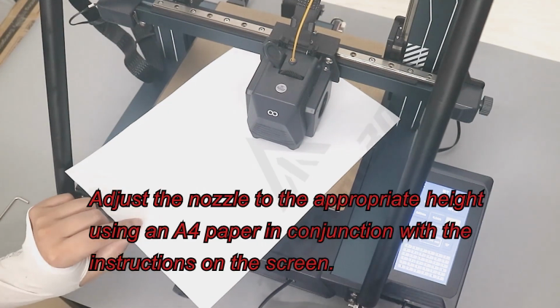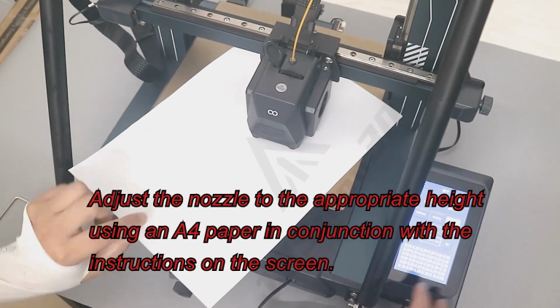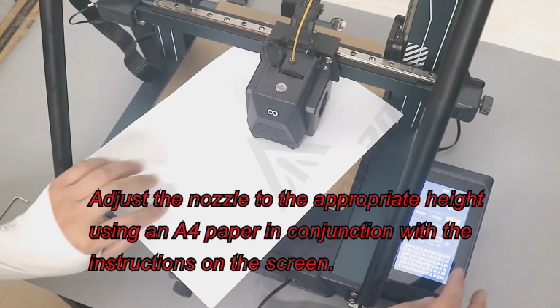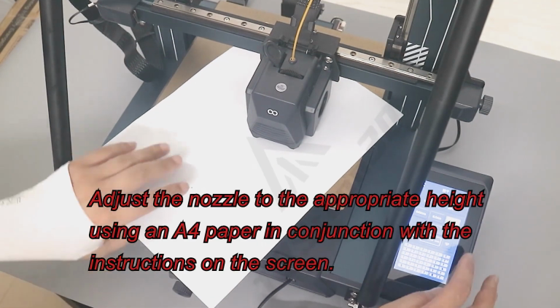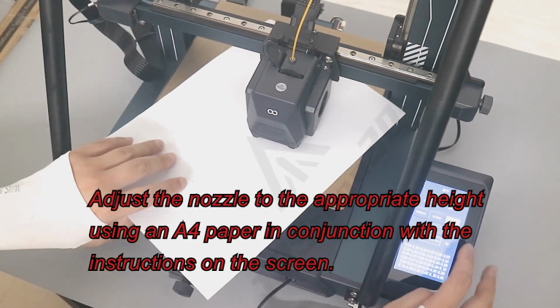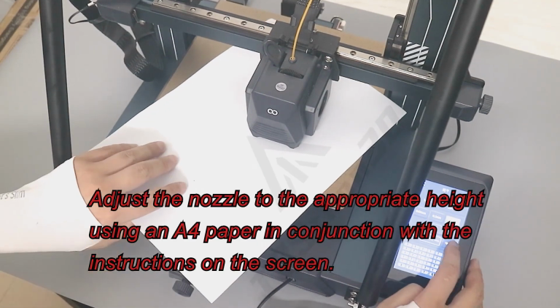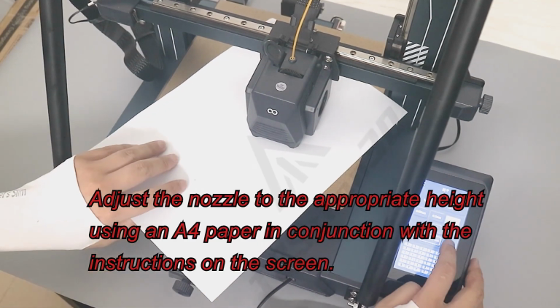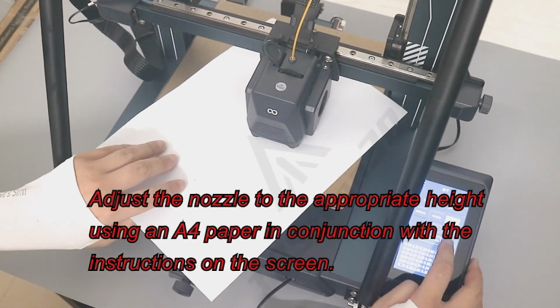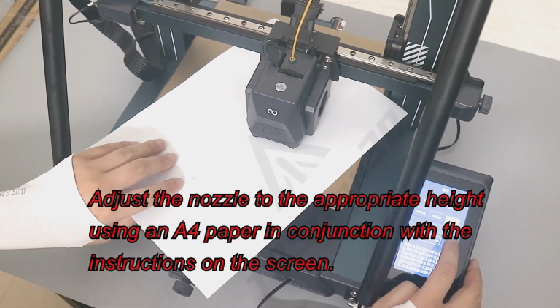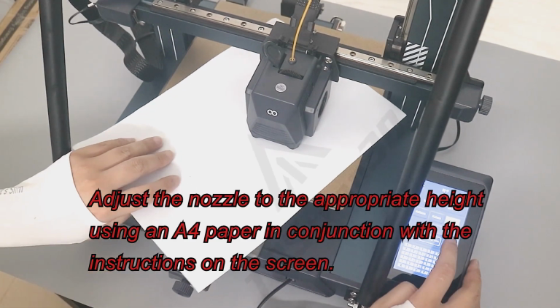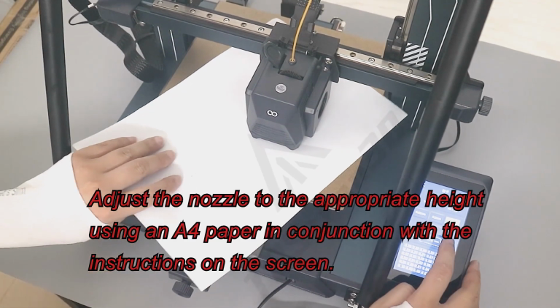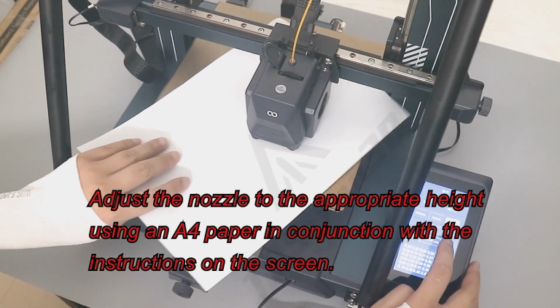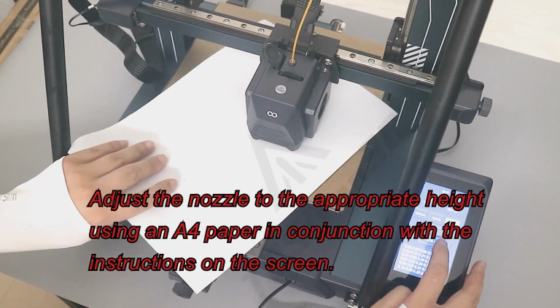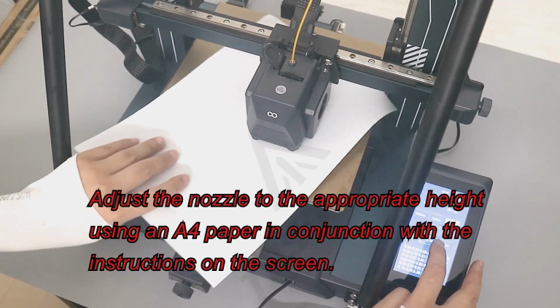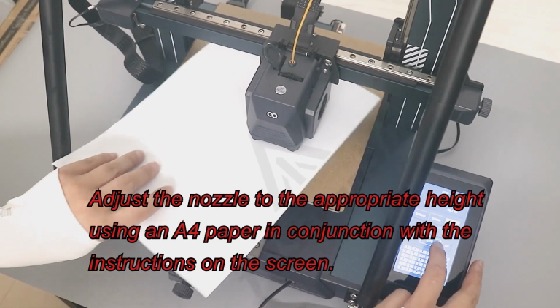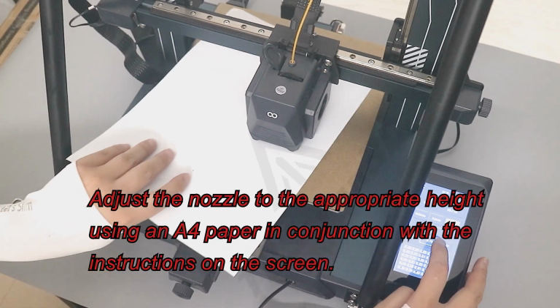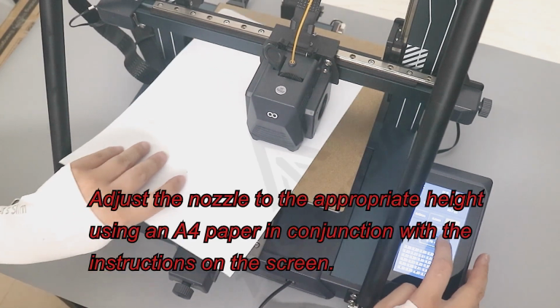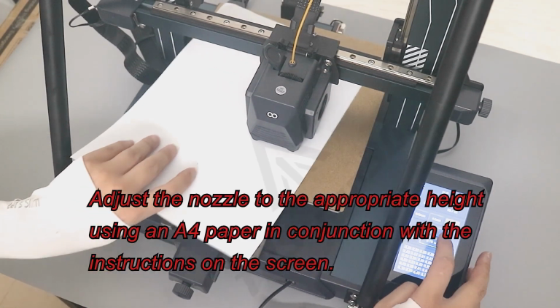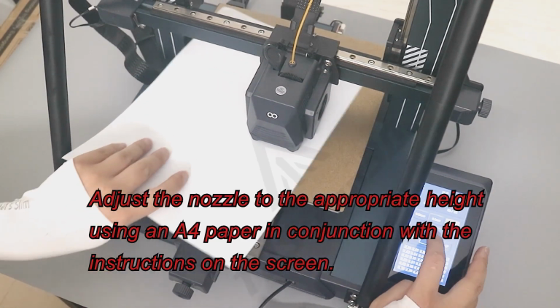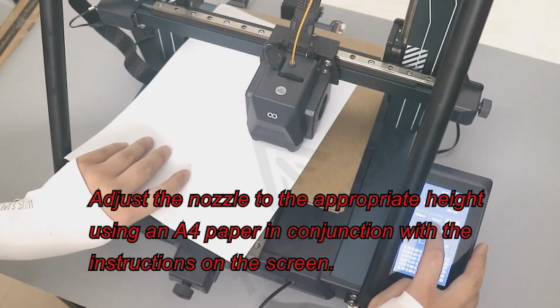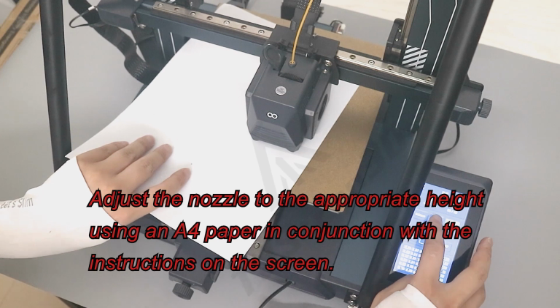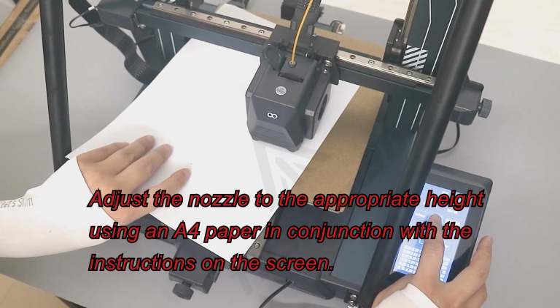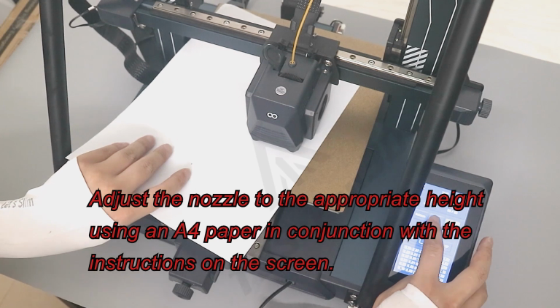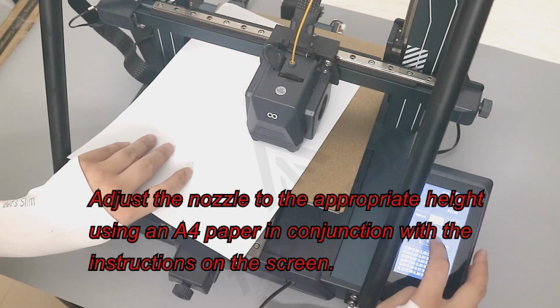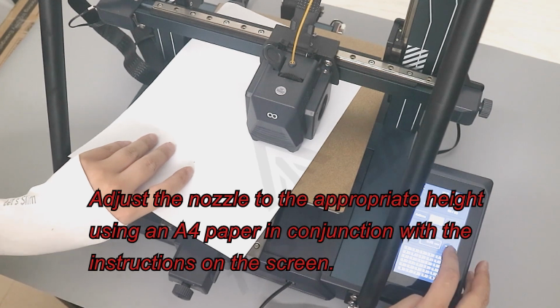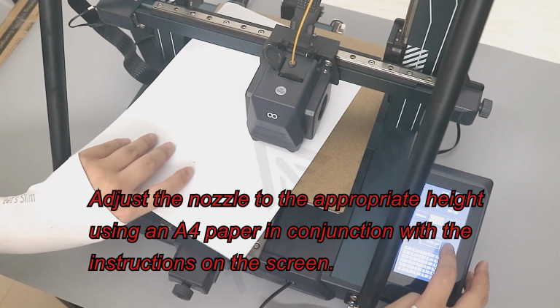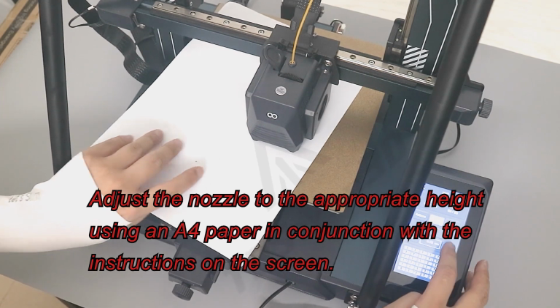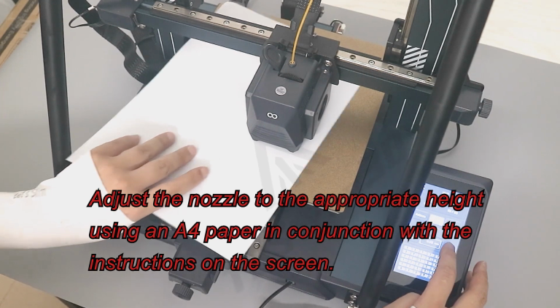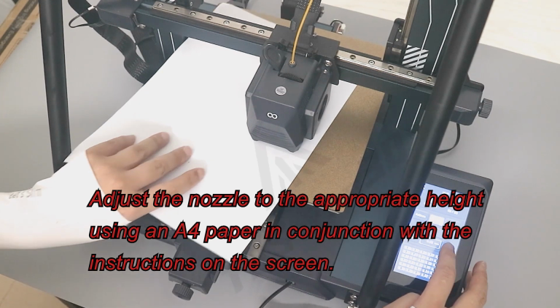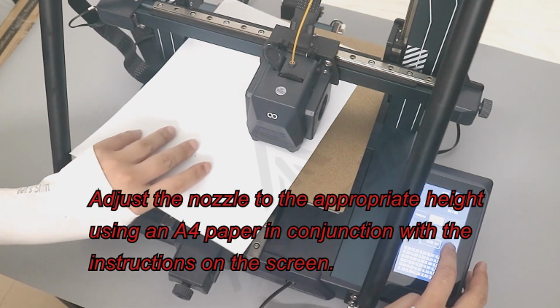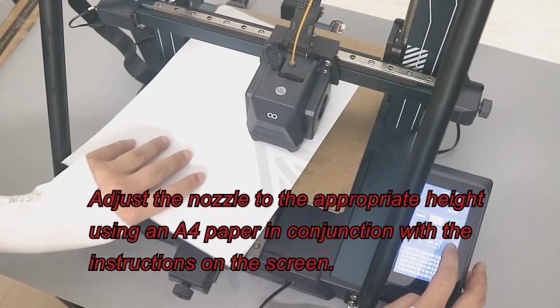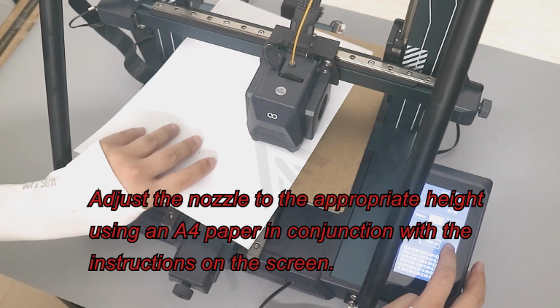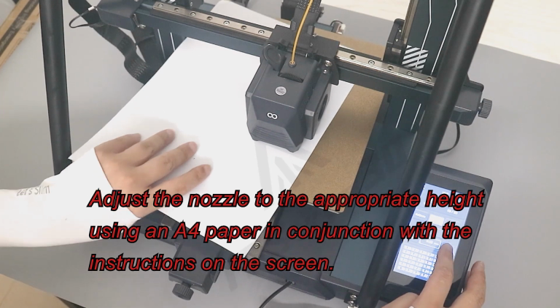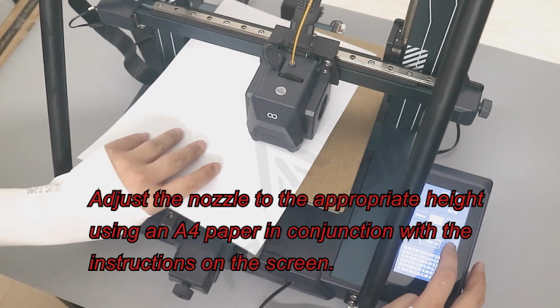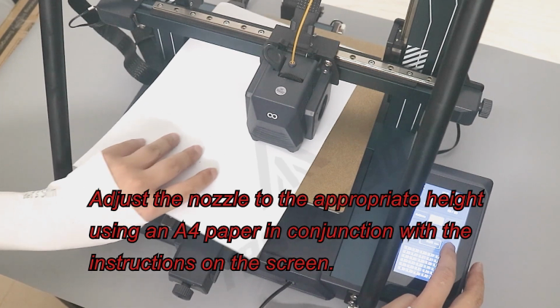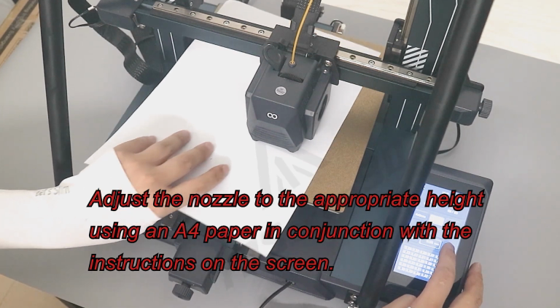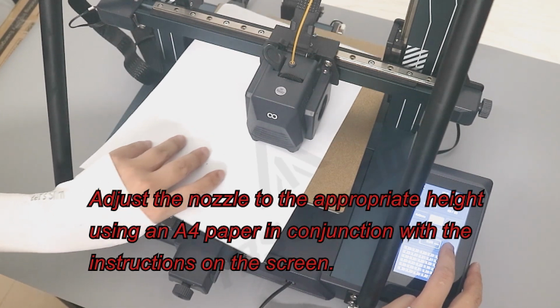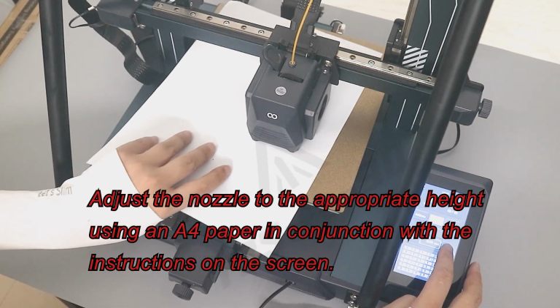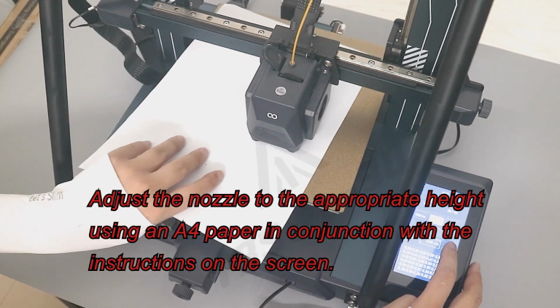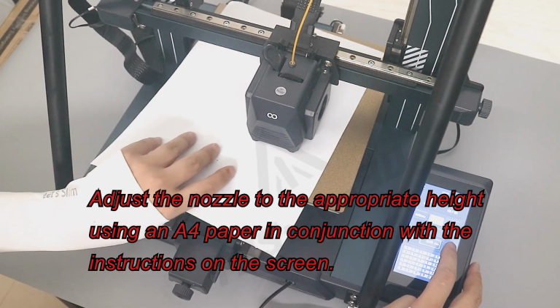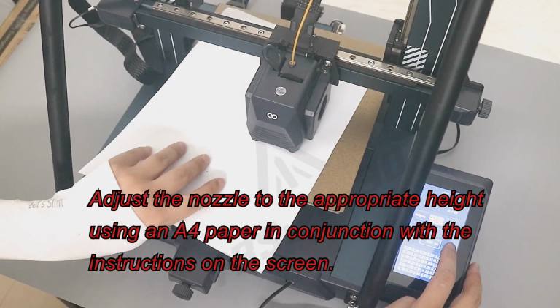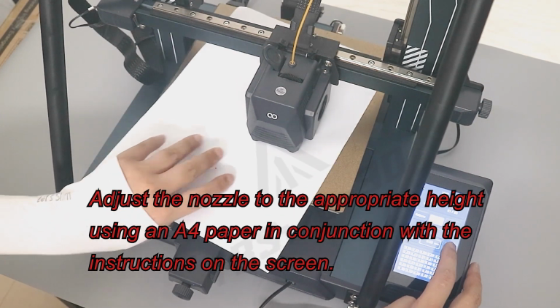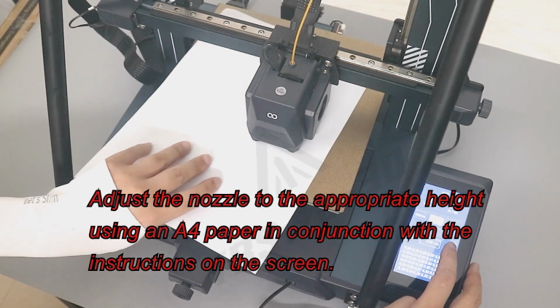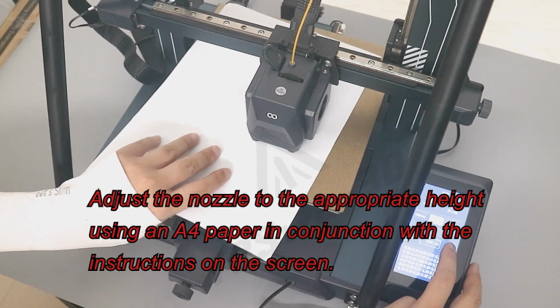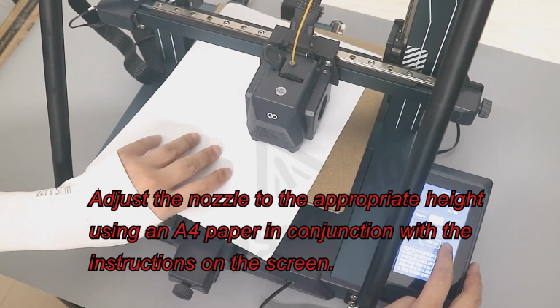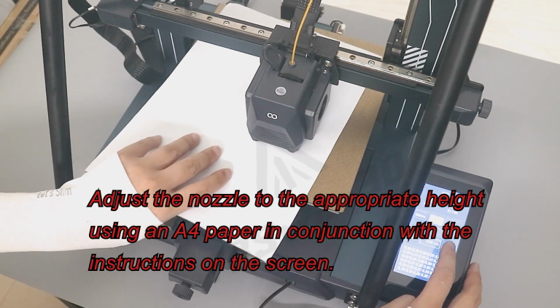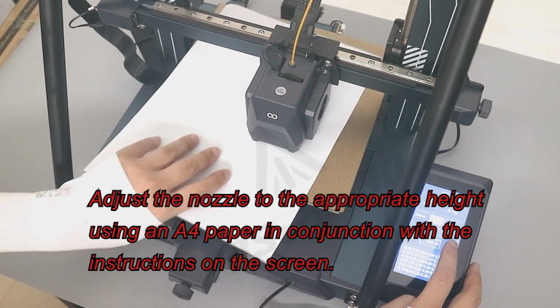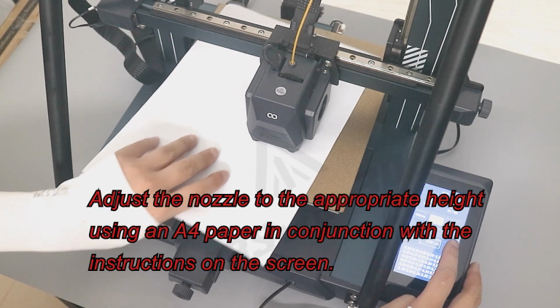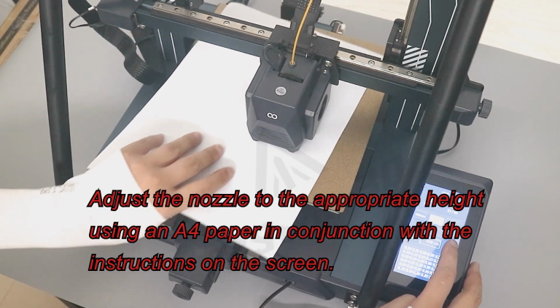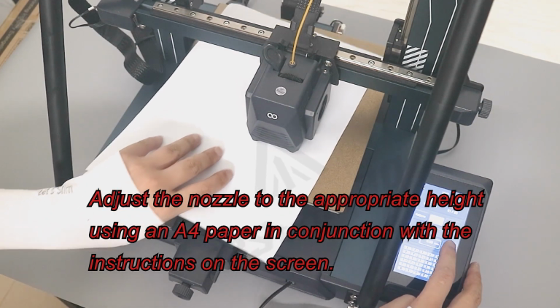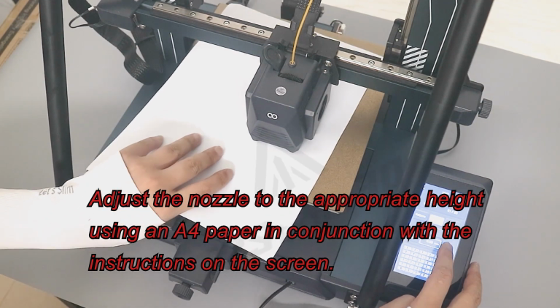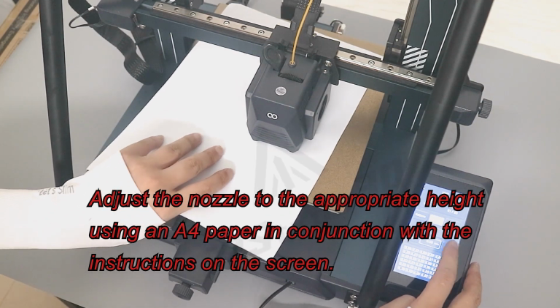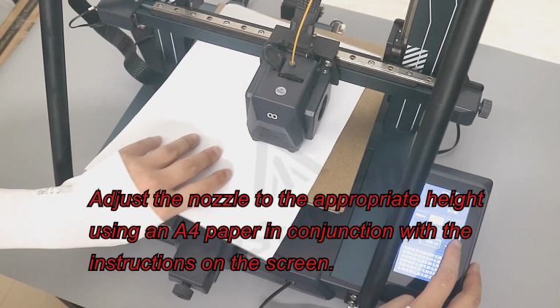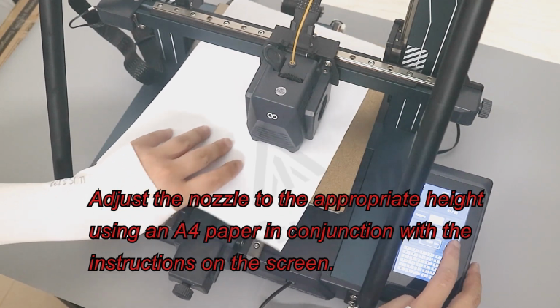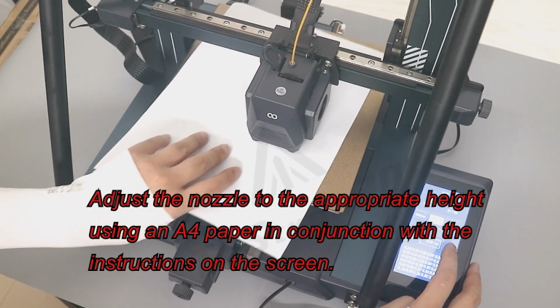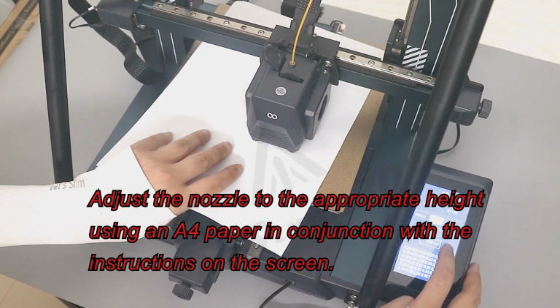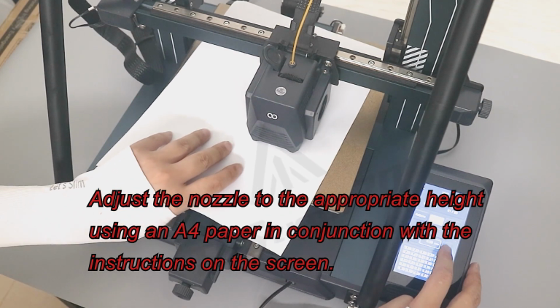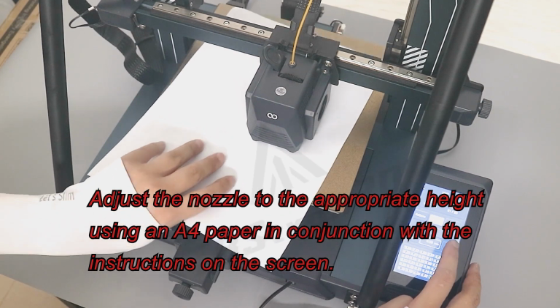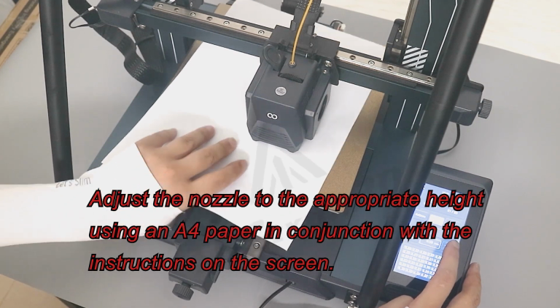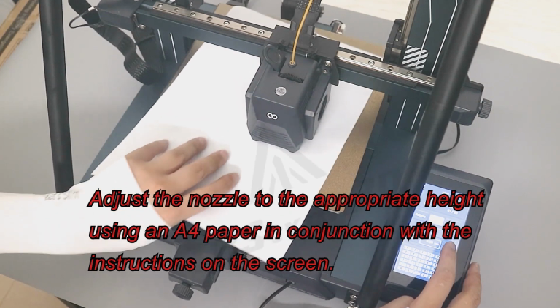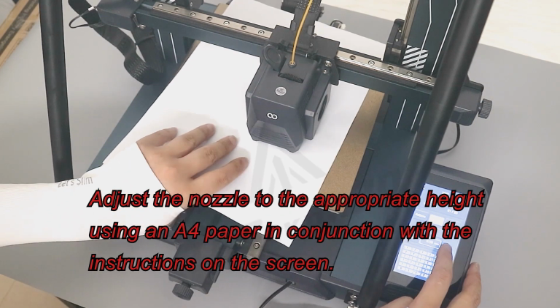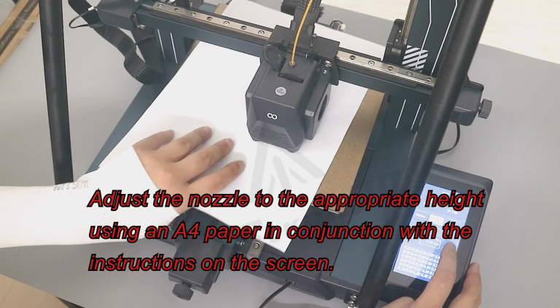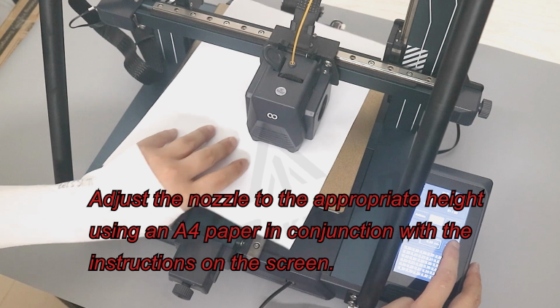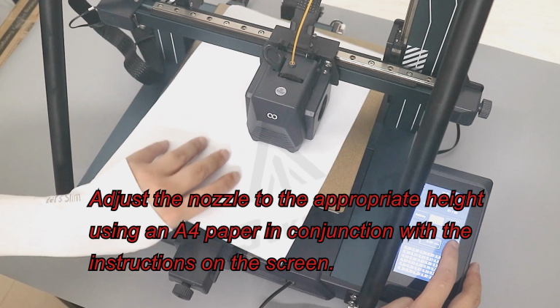Adjust the nozzle to the appropriate height using an A4 paper in conjunction with the instructions on the screen.